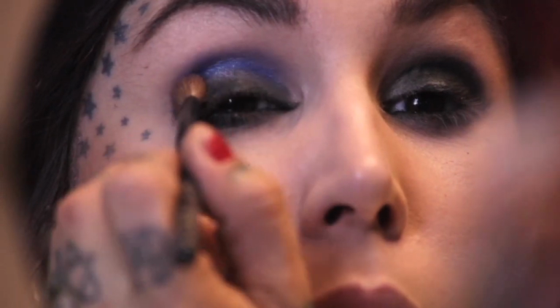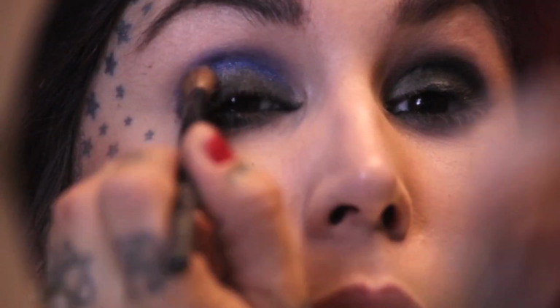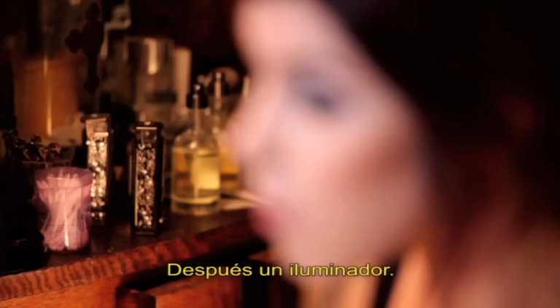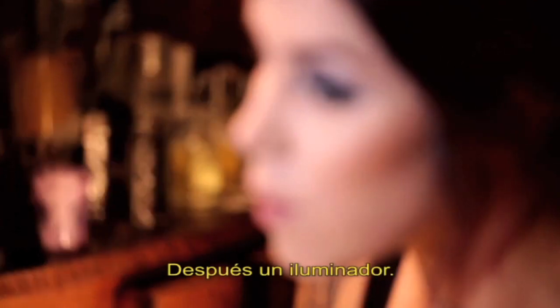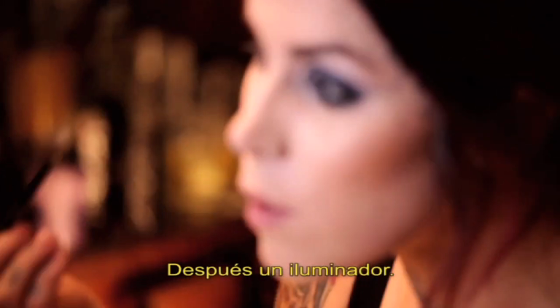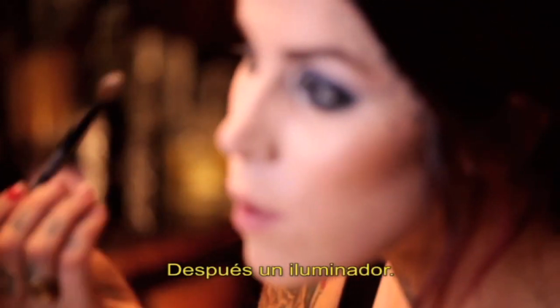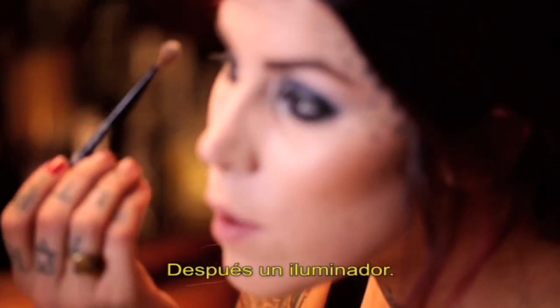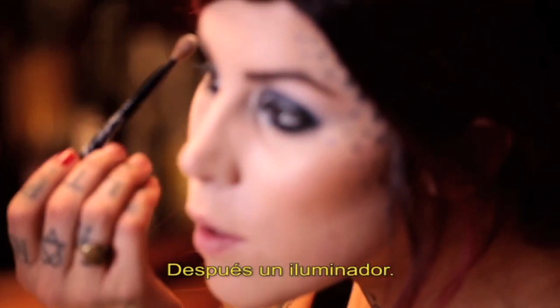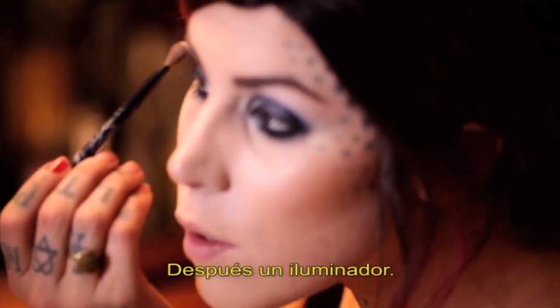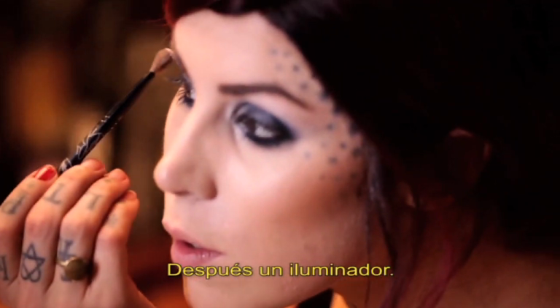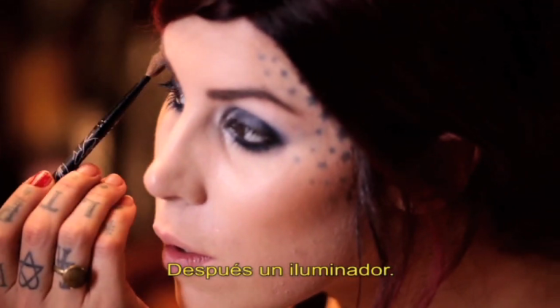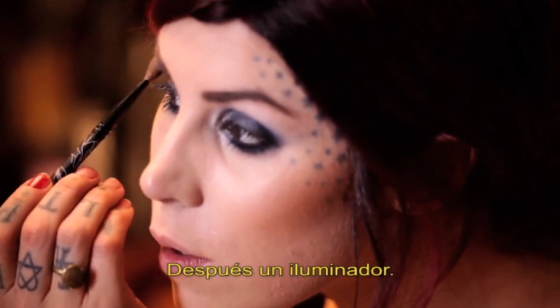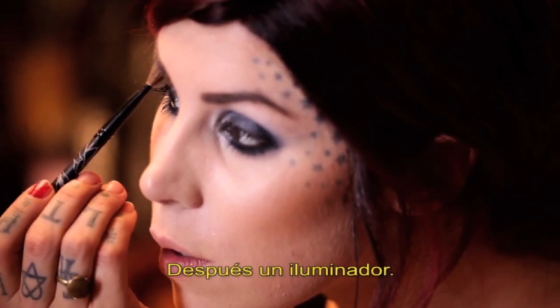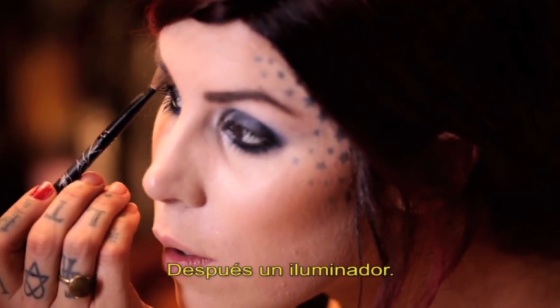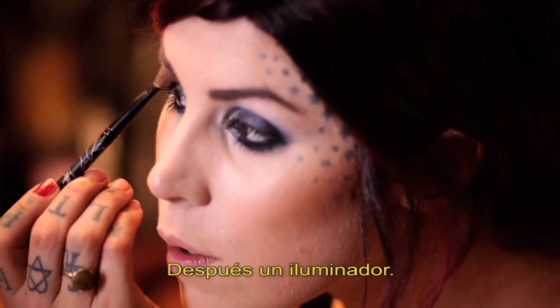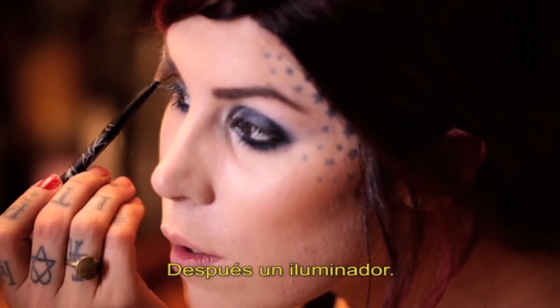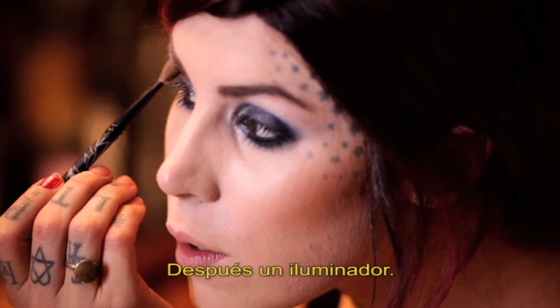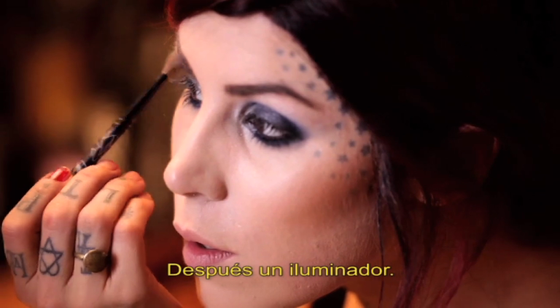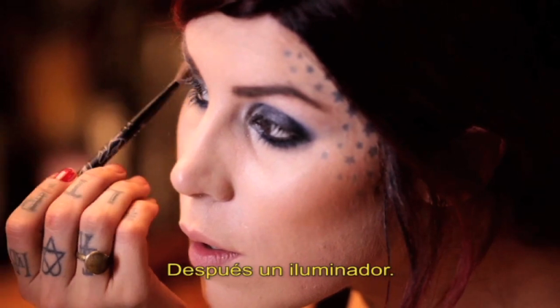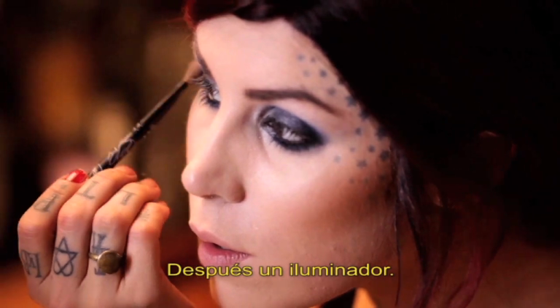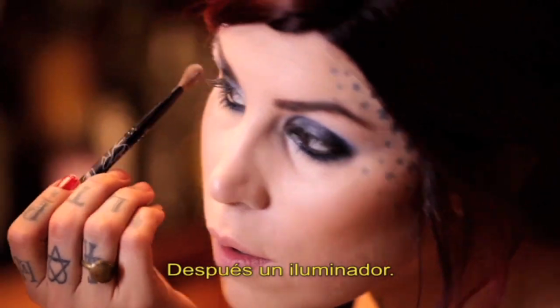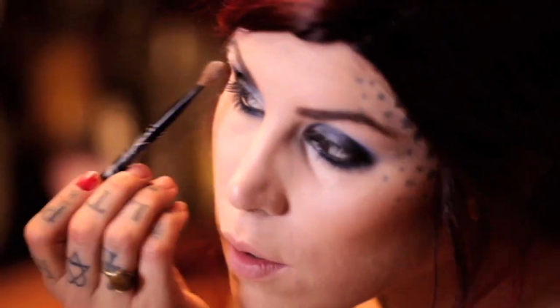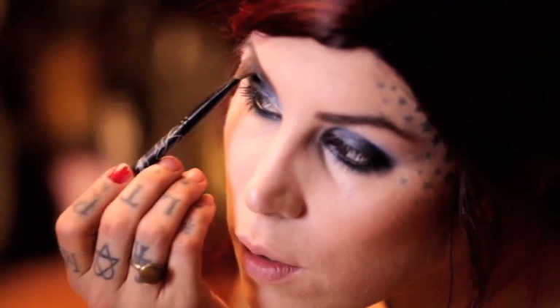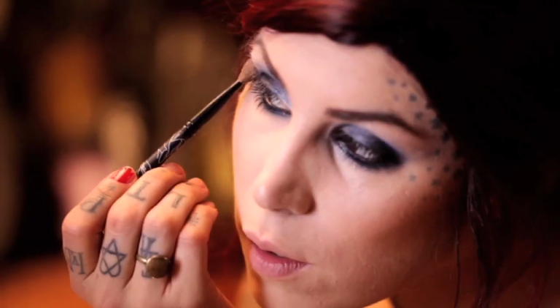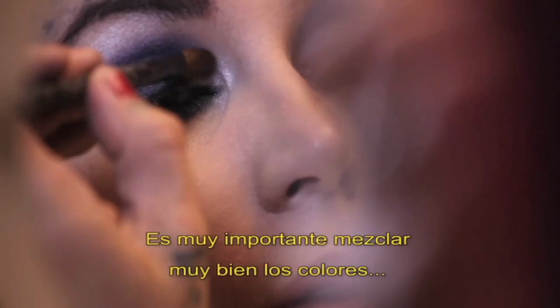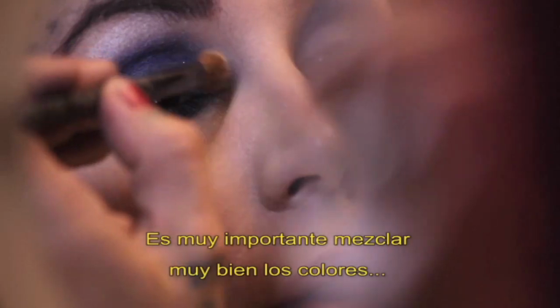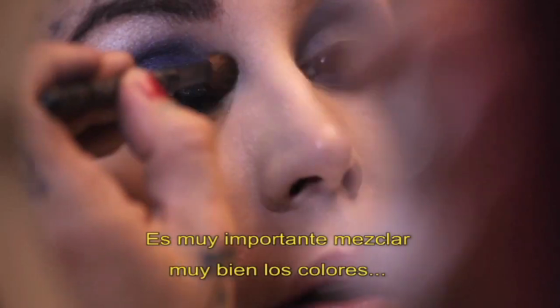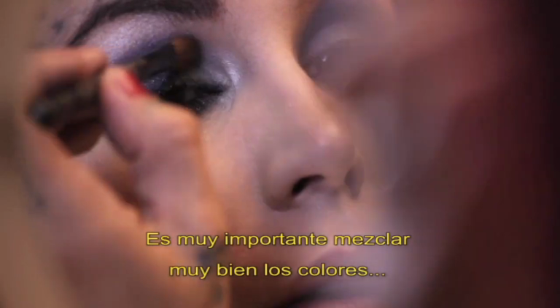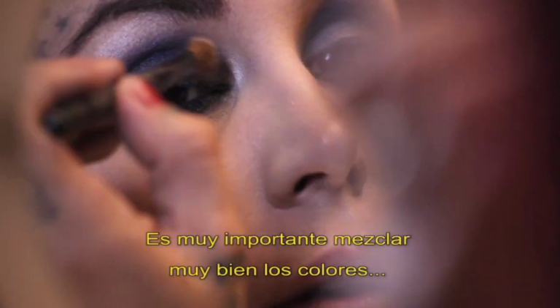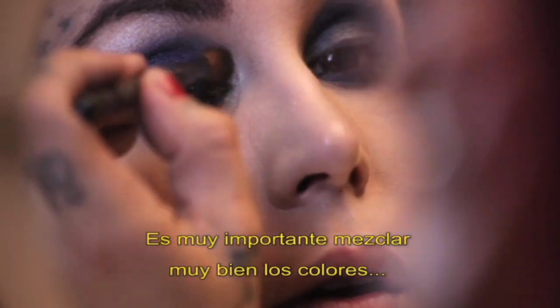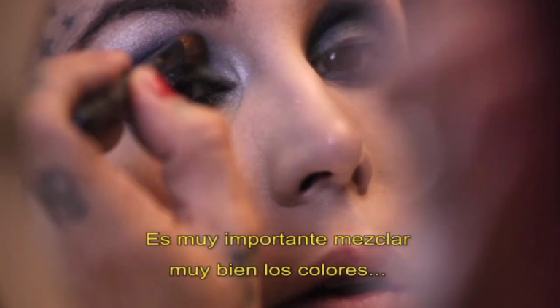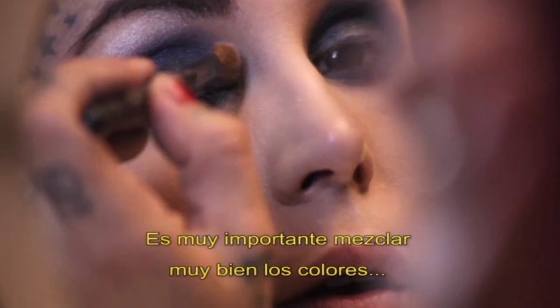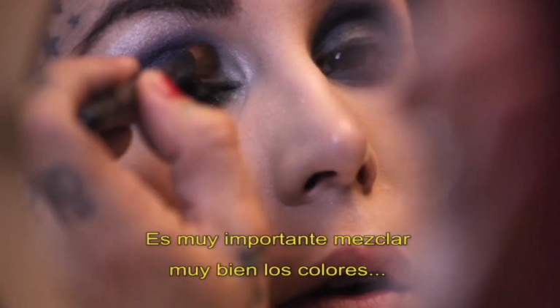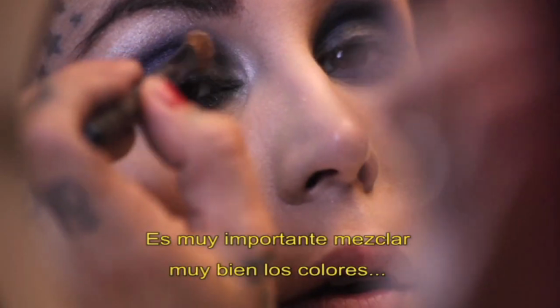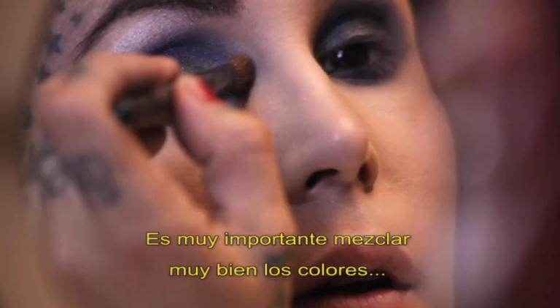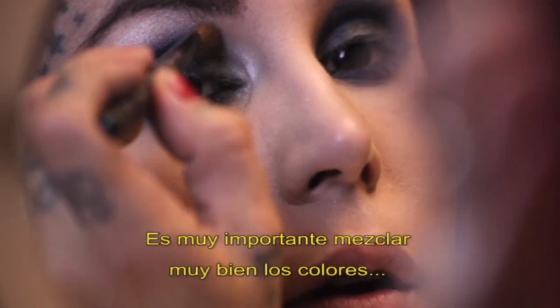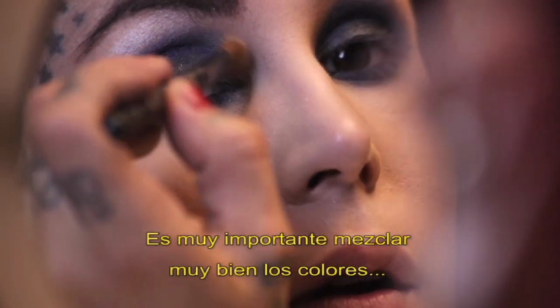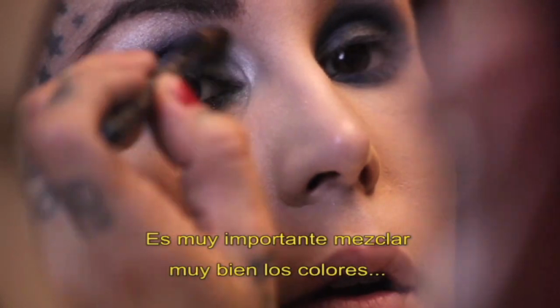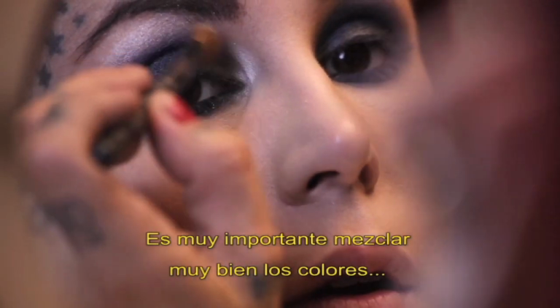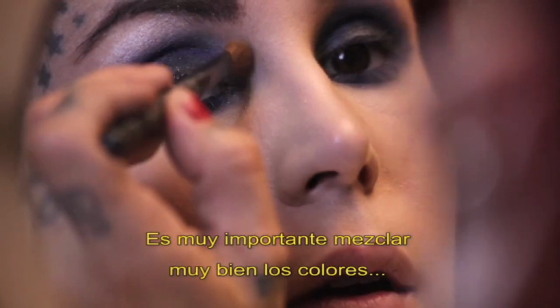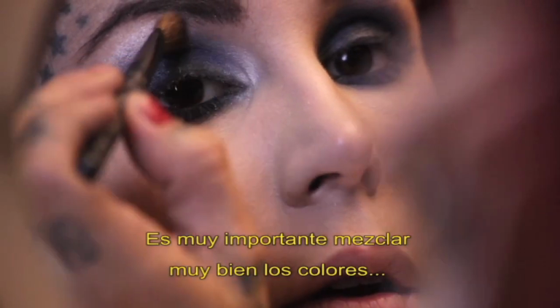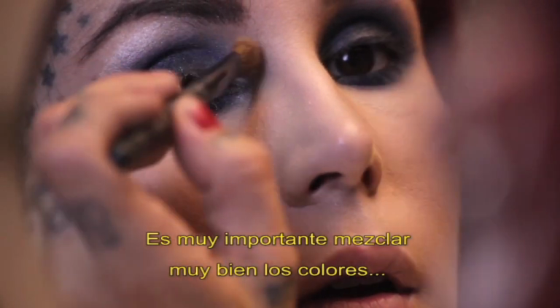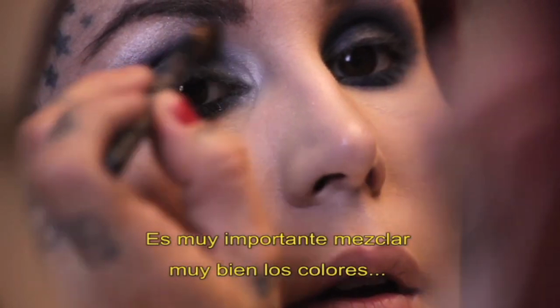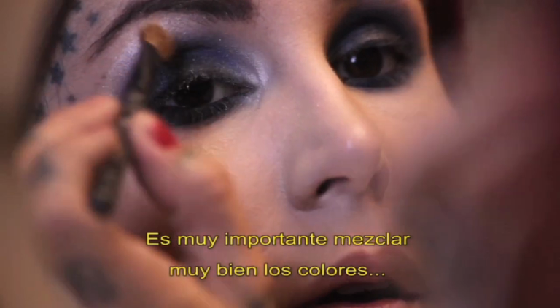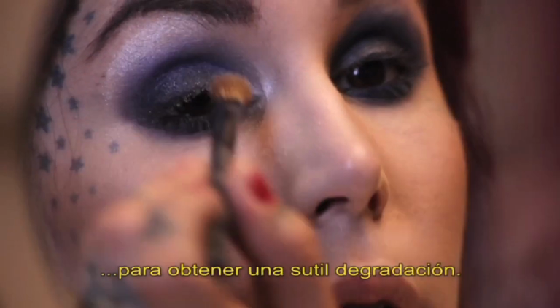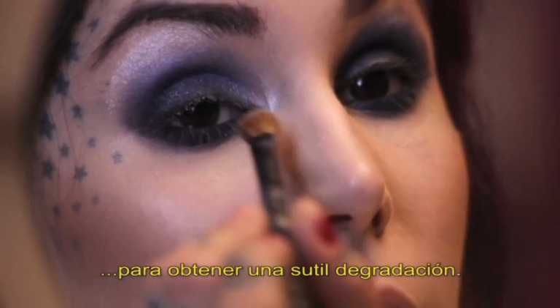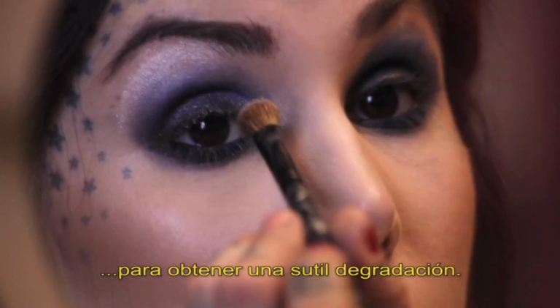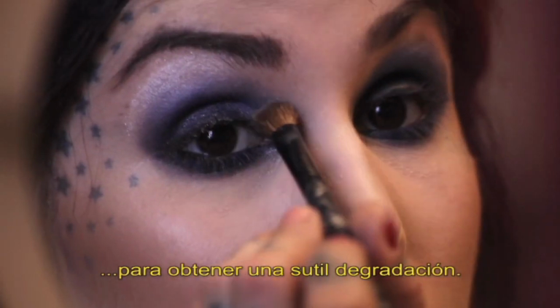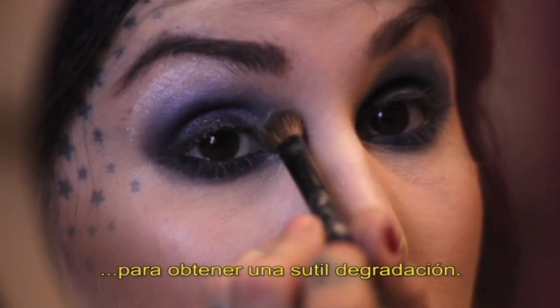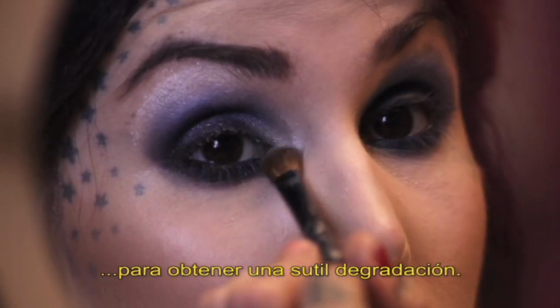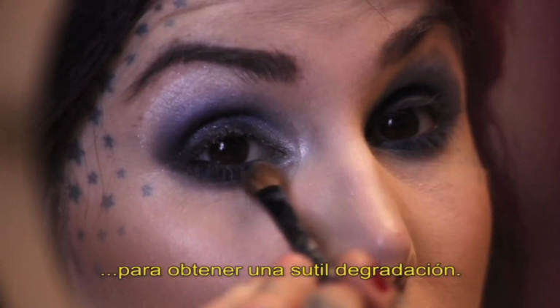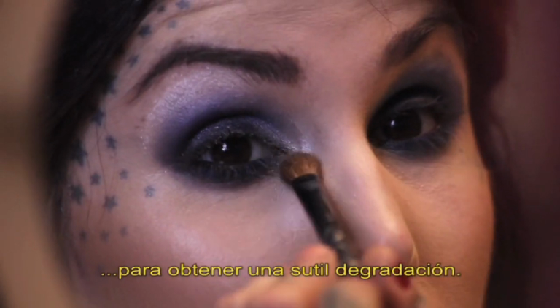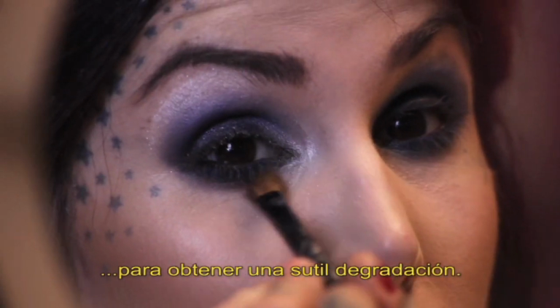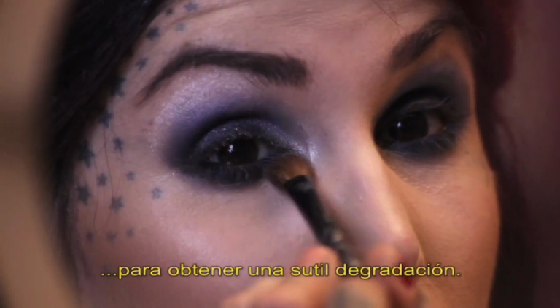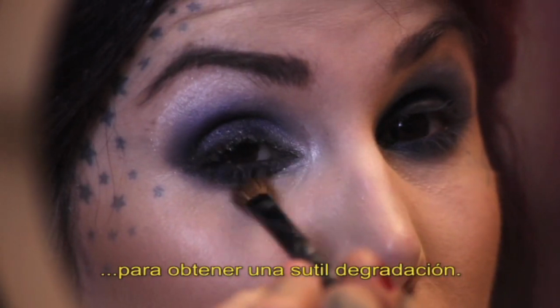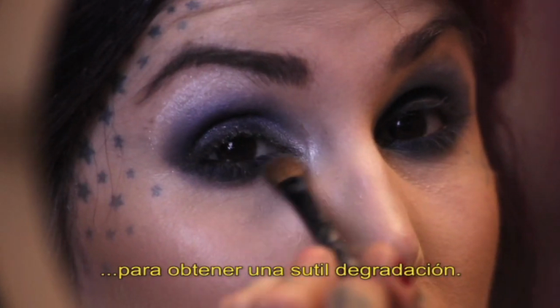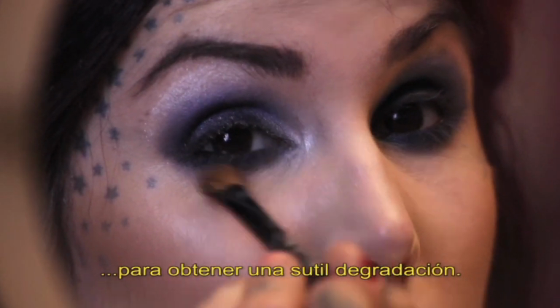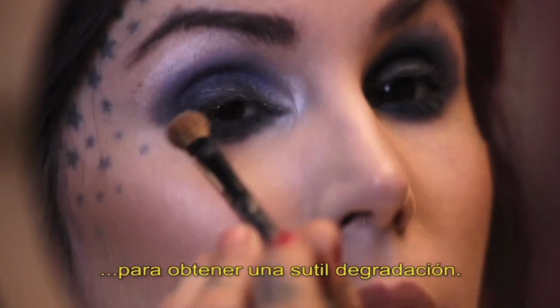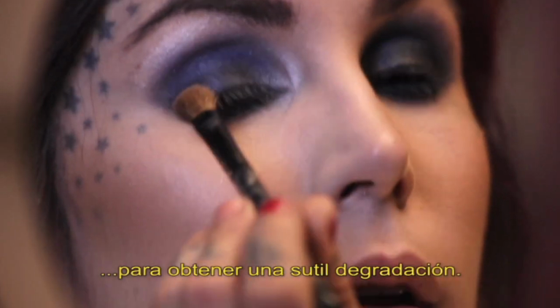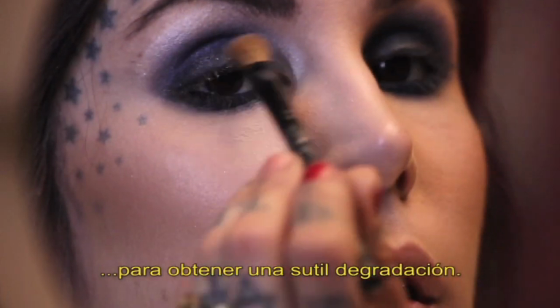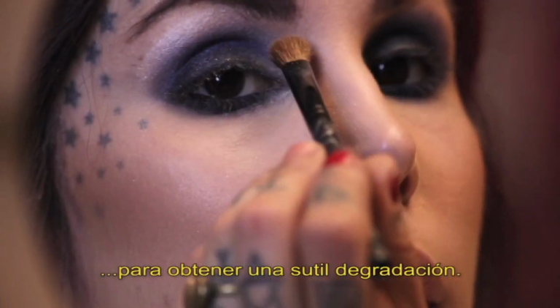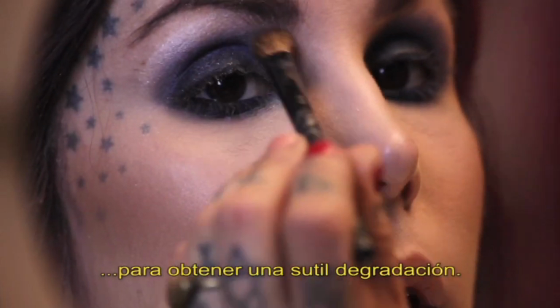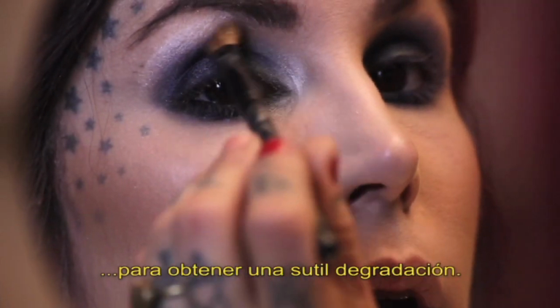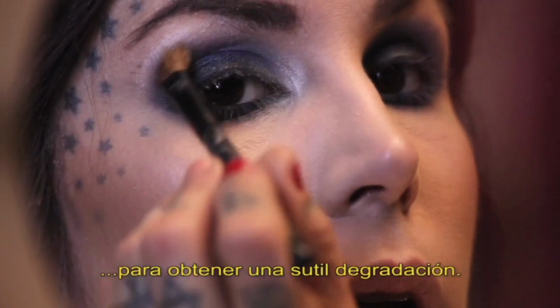First Class is a really great highlighter. It's really important to blend as much as possible in order to get that smooth gradation.